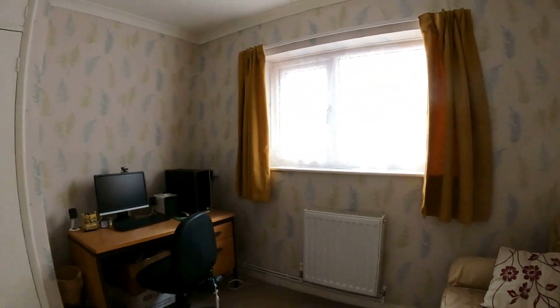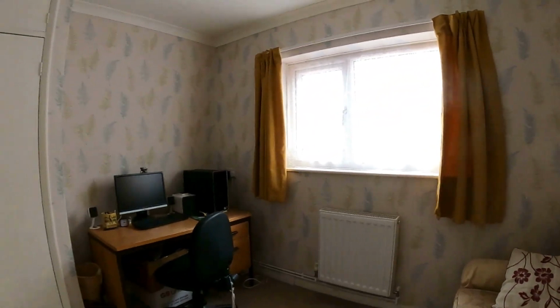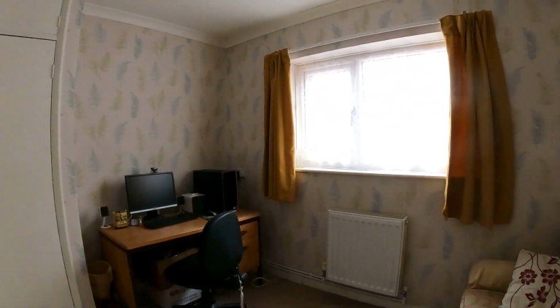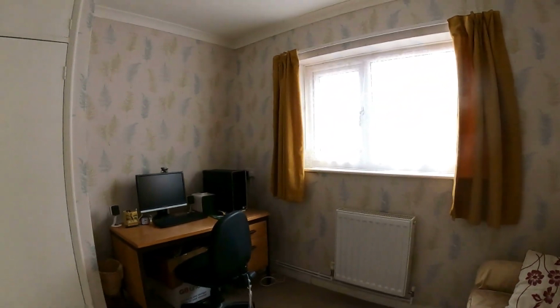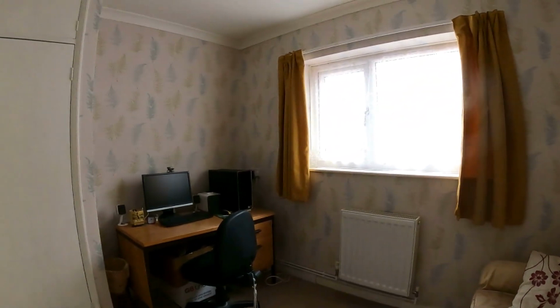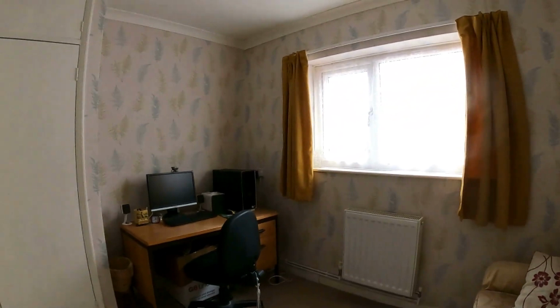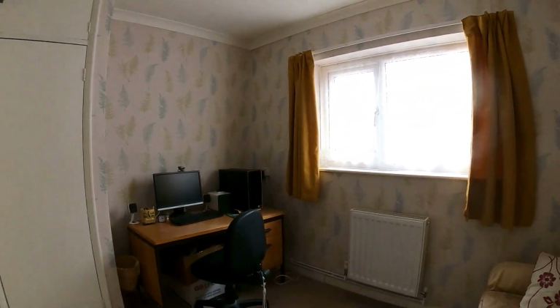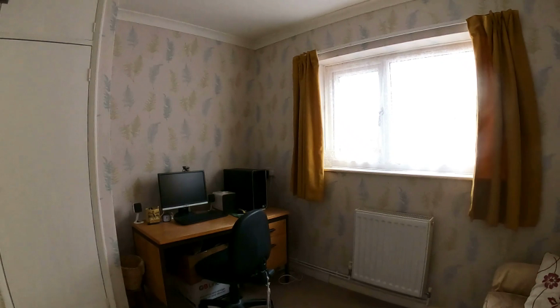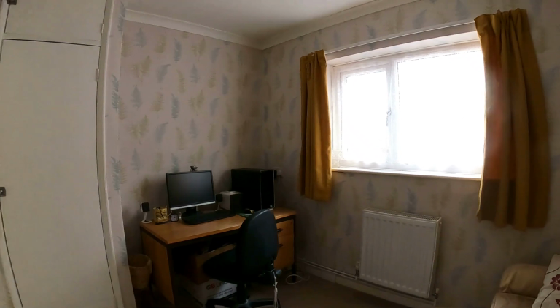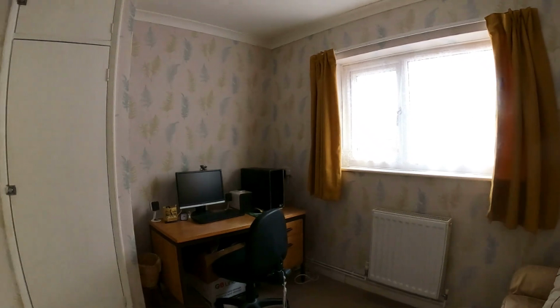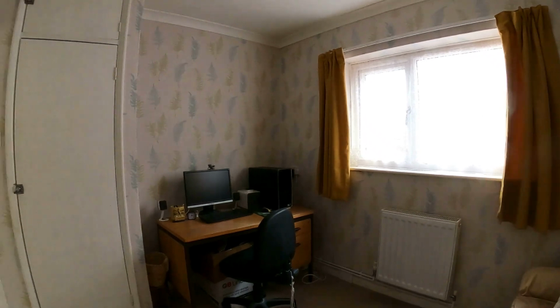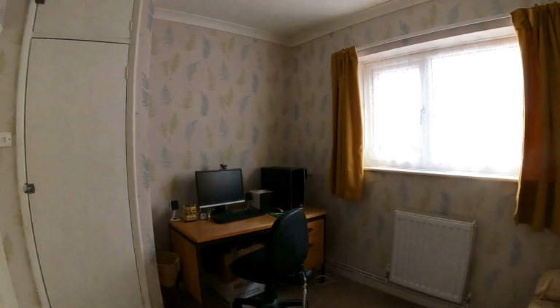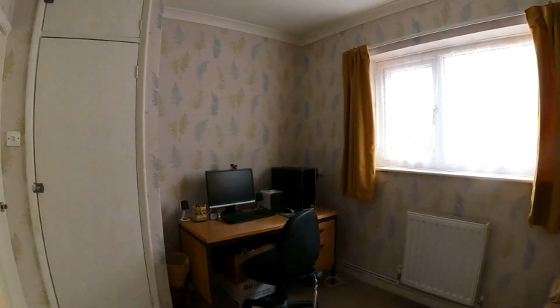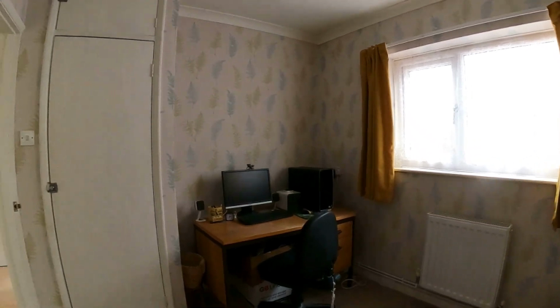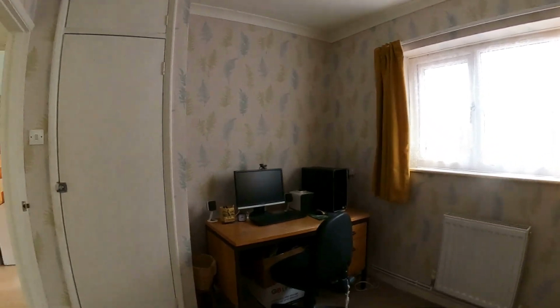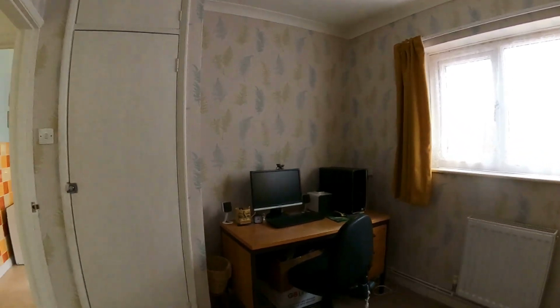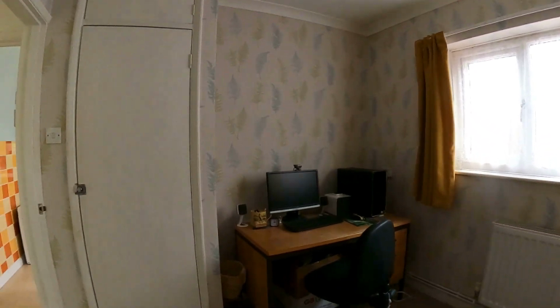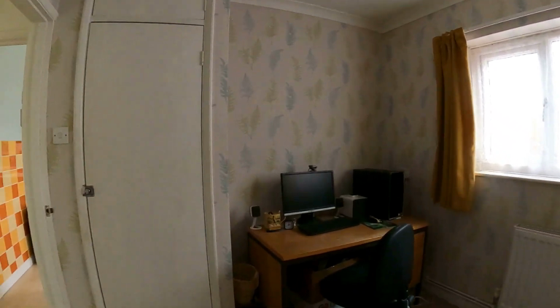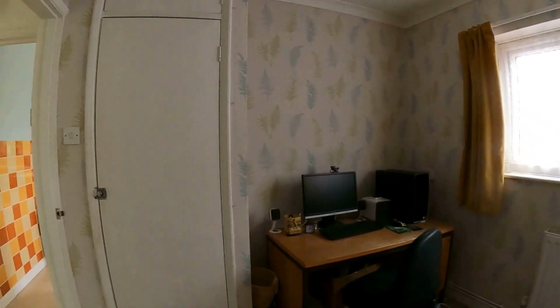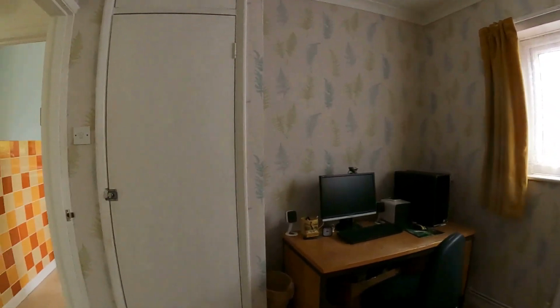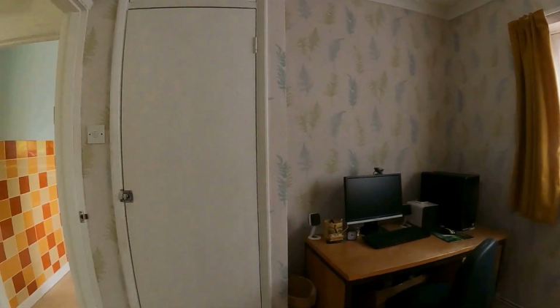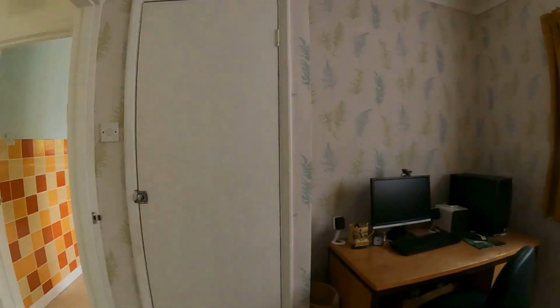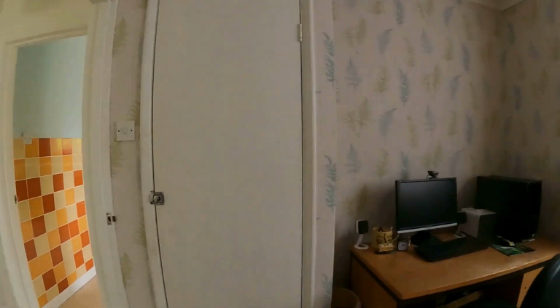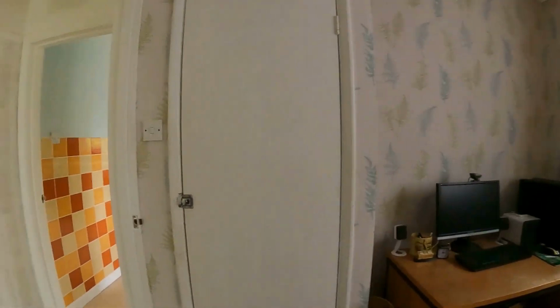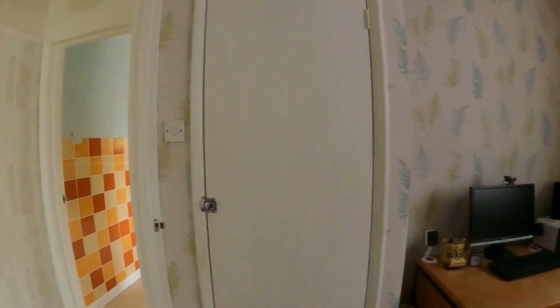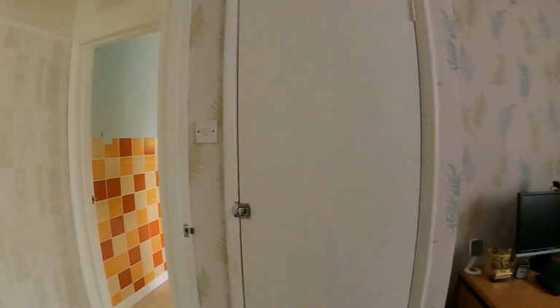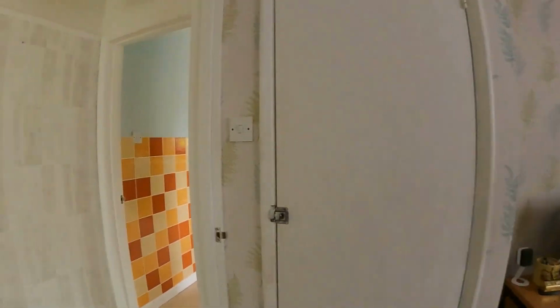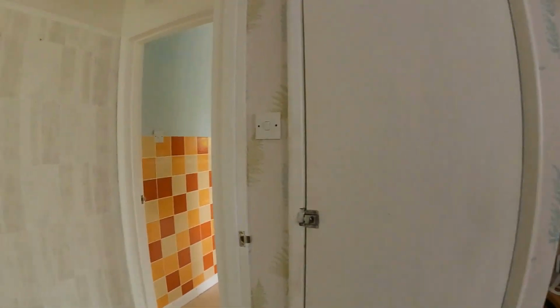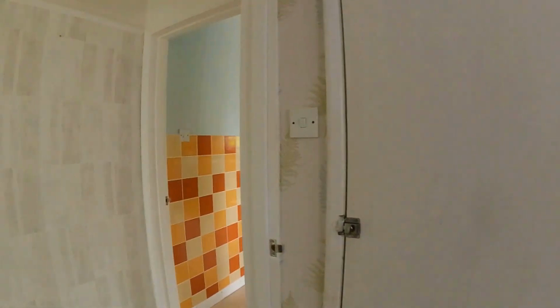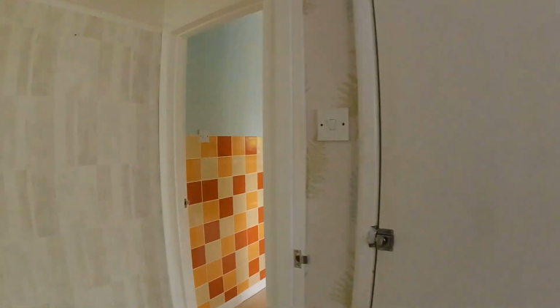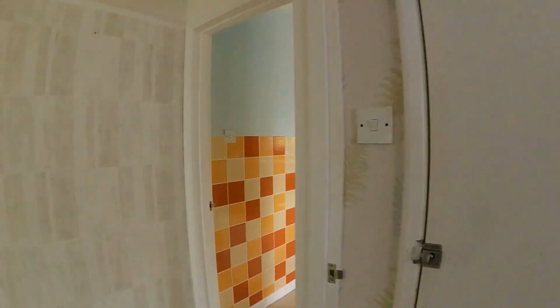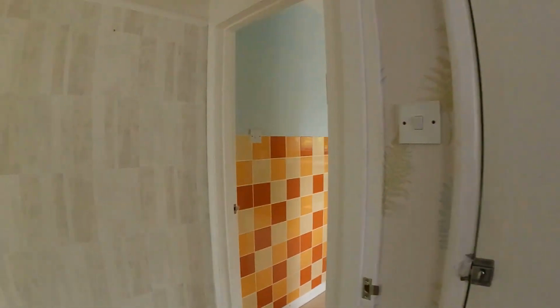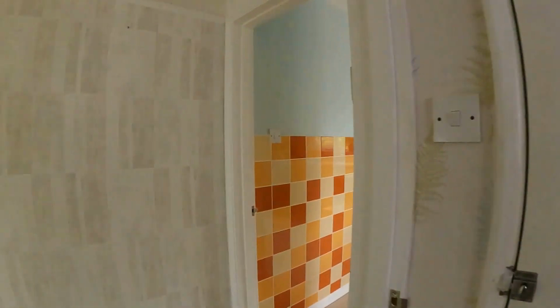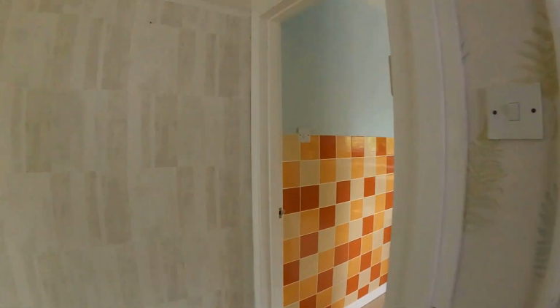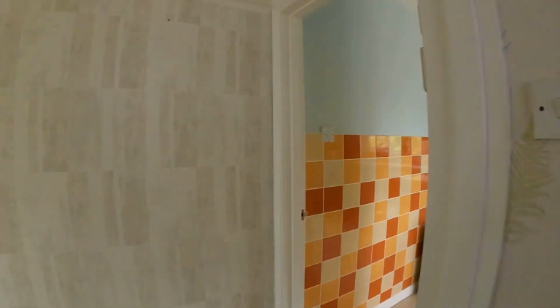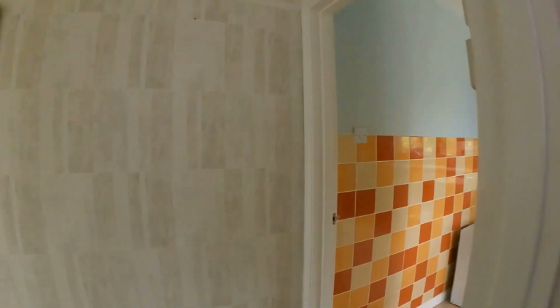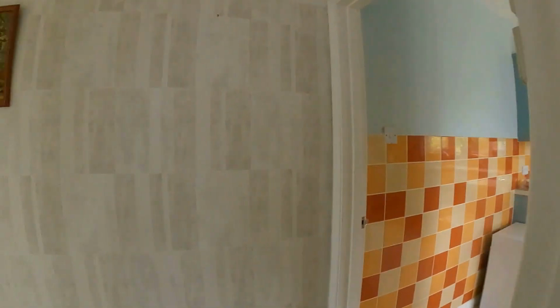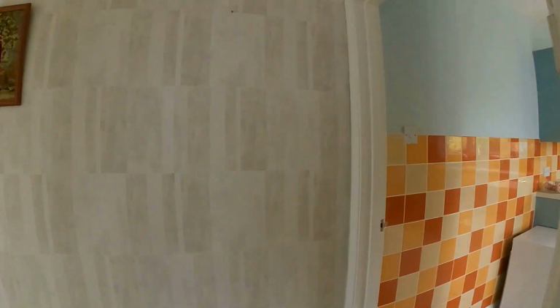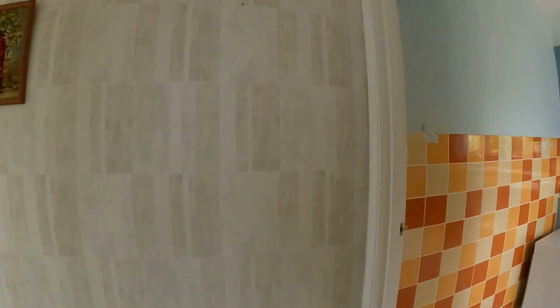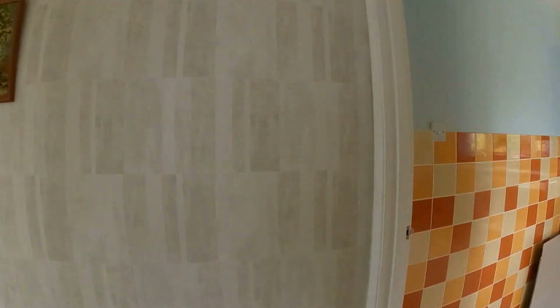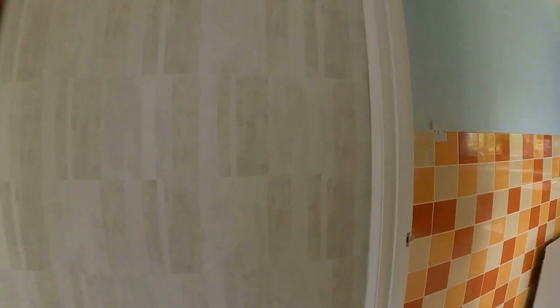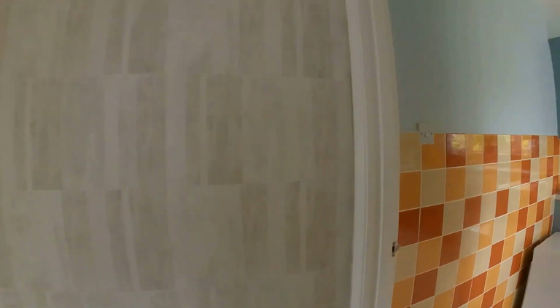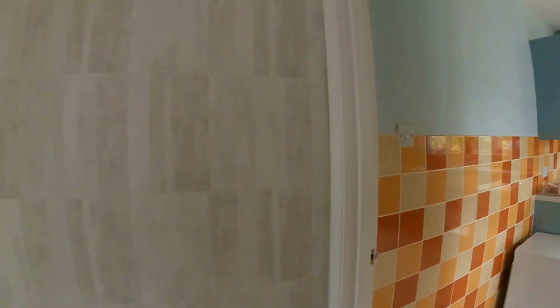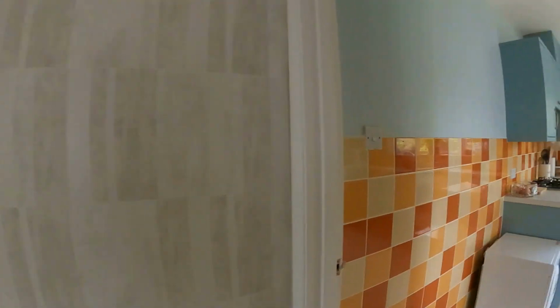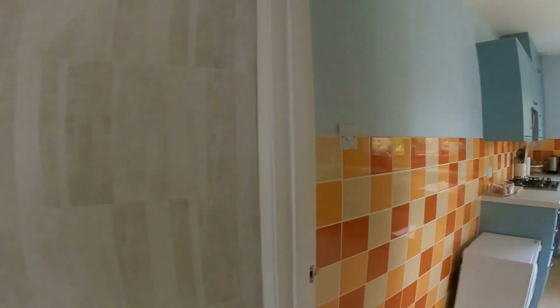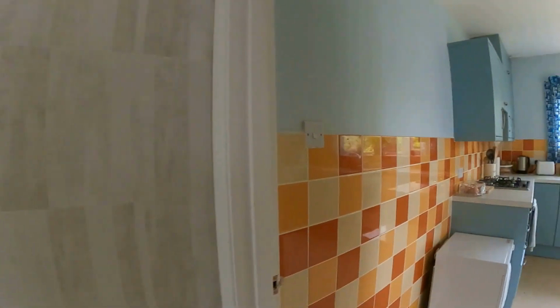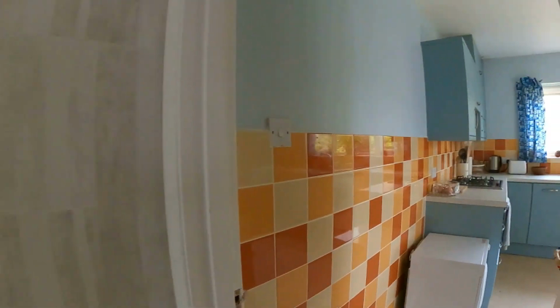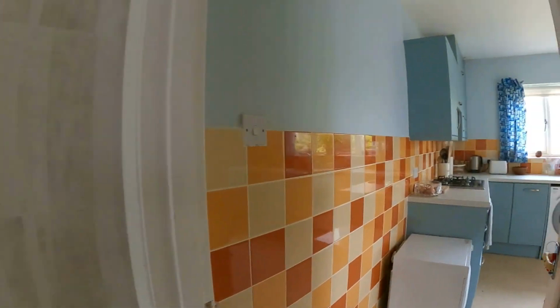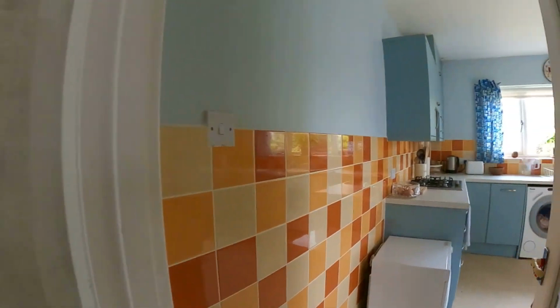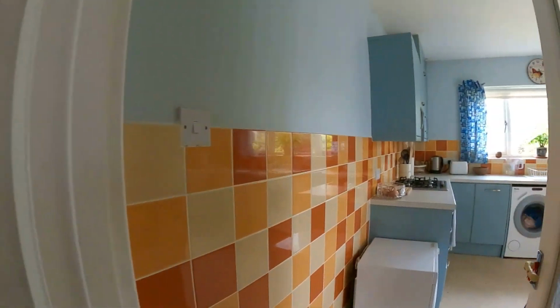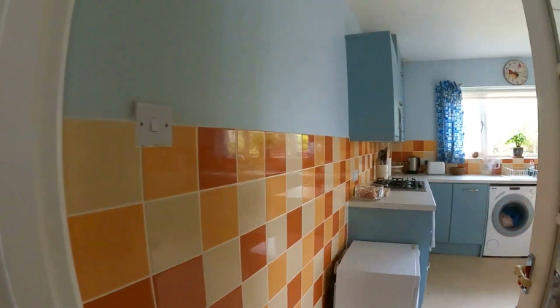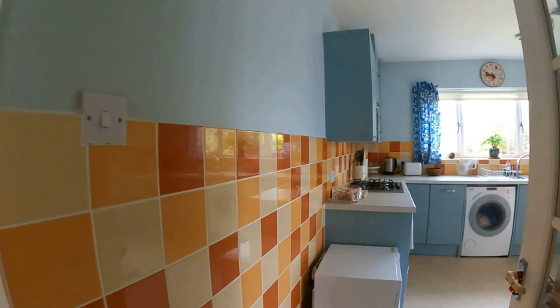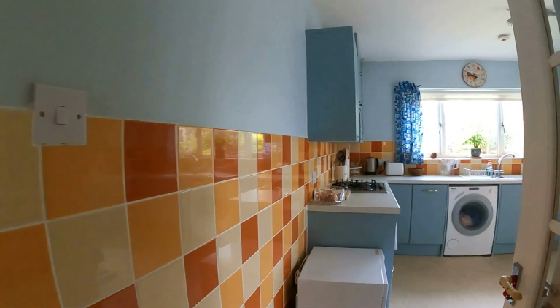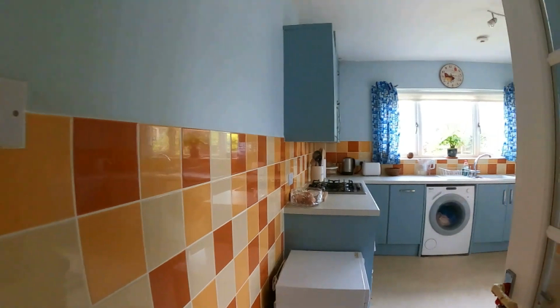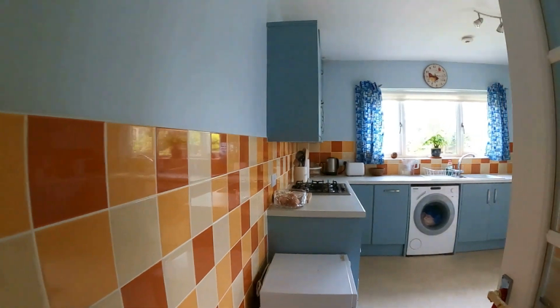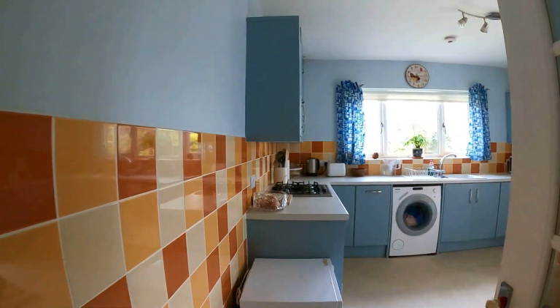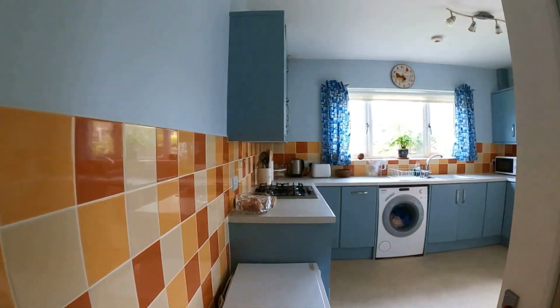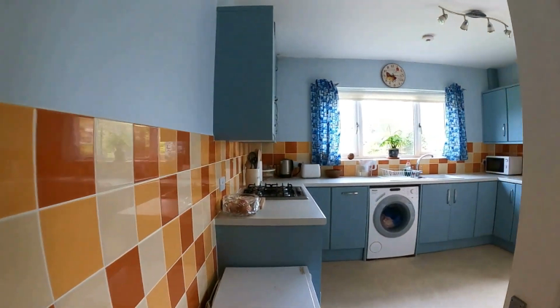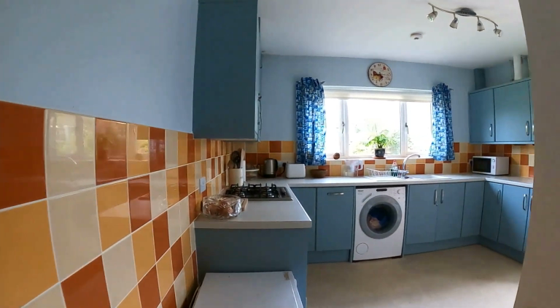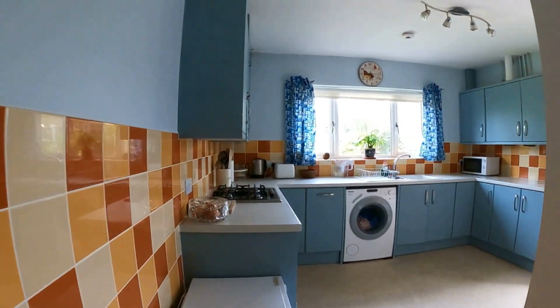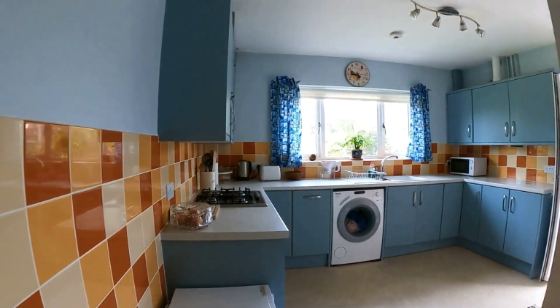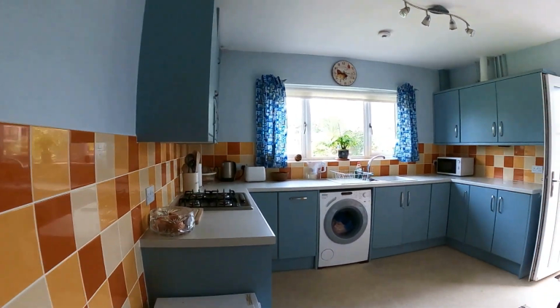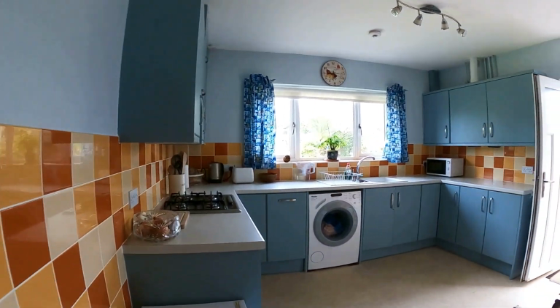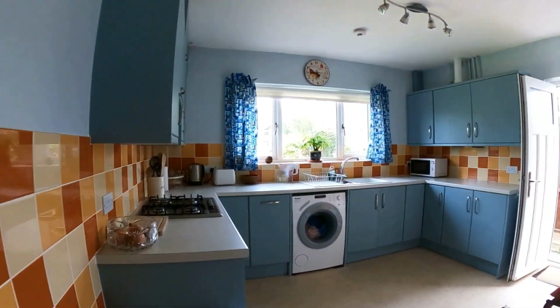We're going to head through and take a look at the kitchen and then the lounge before we head out into the back garden to take a look at exactly what we've got there.